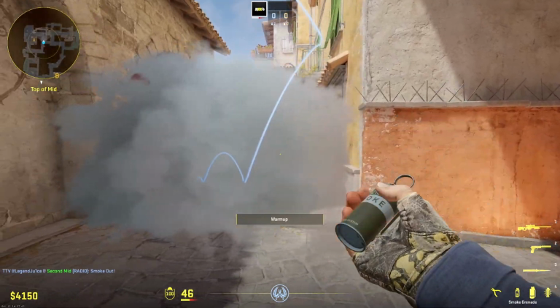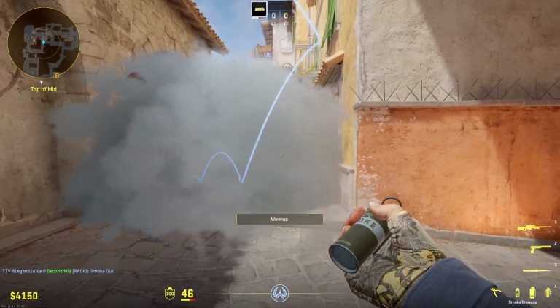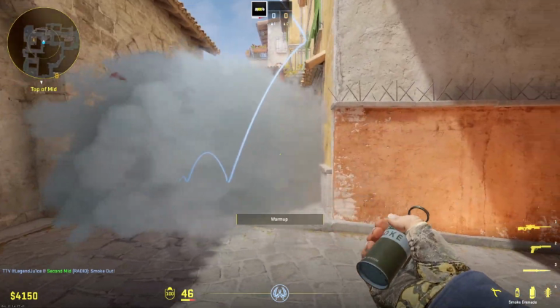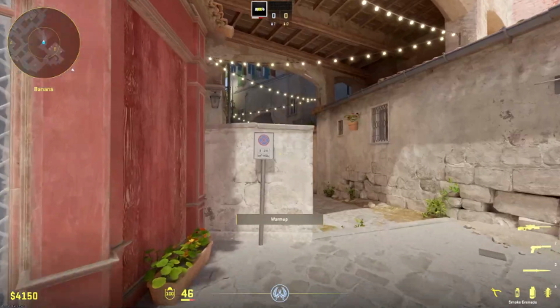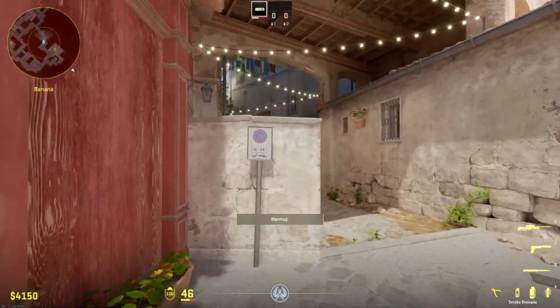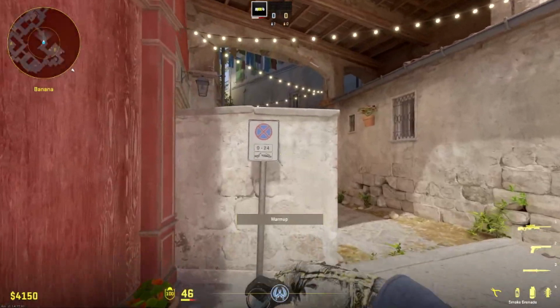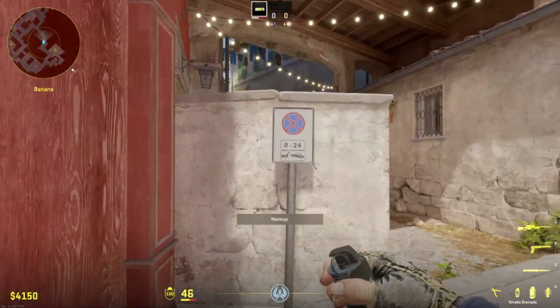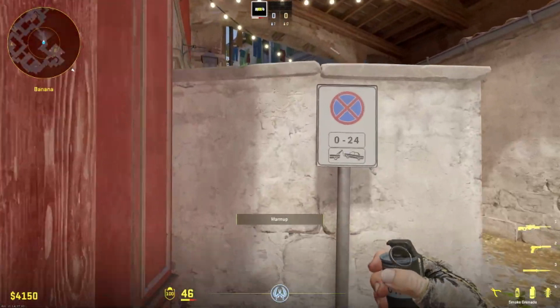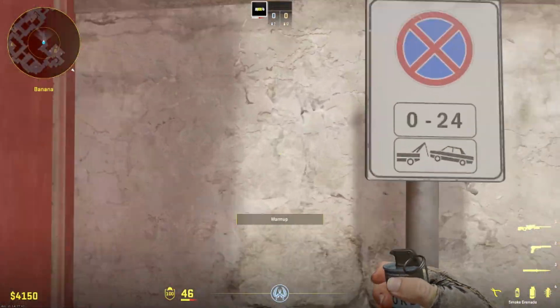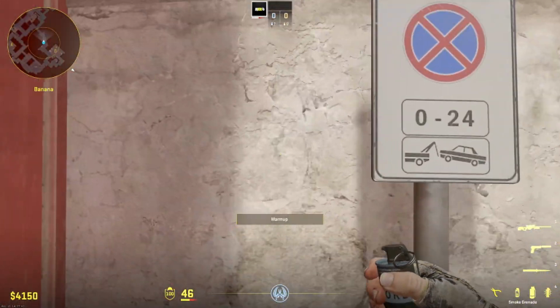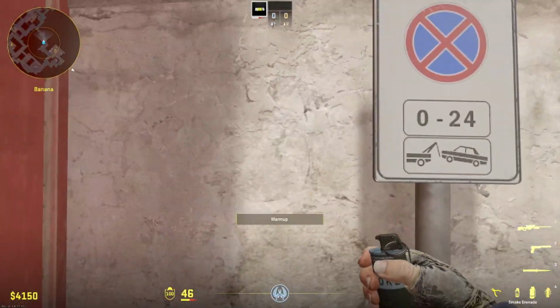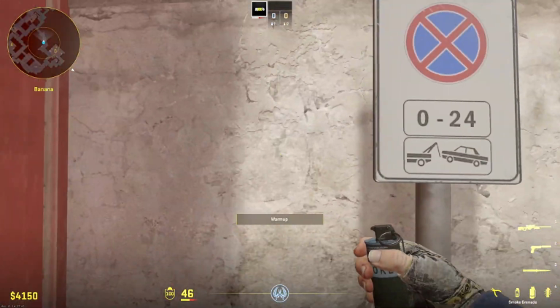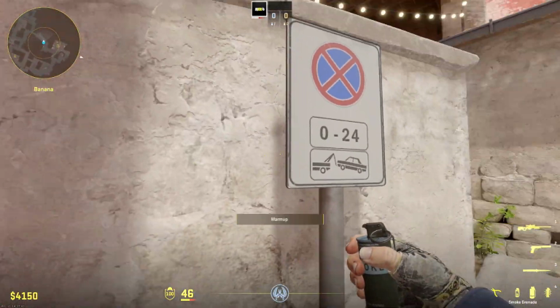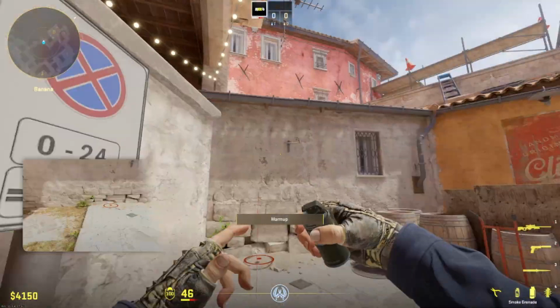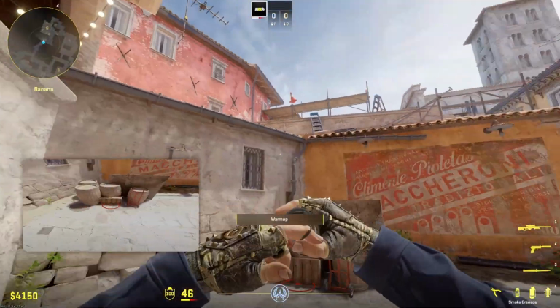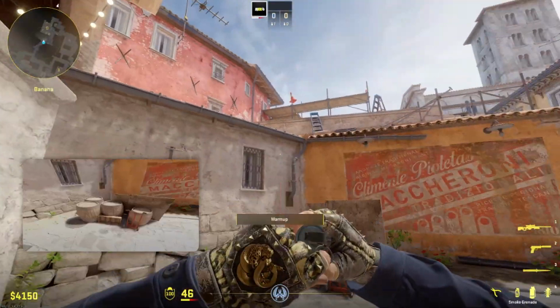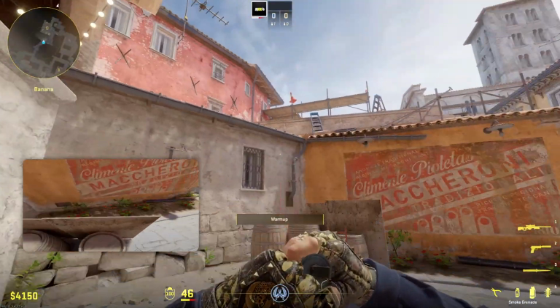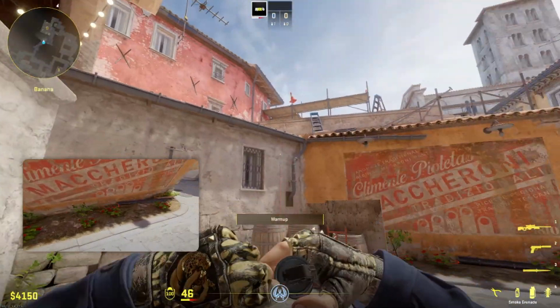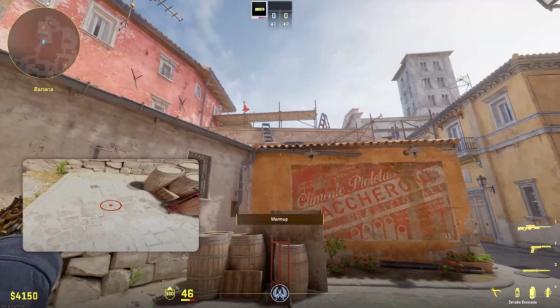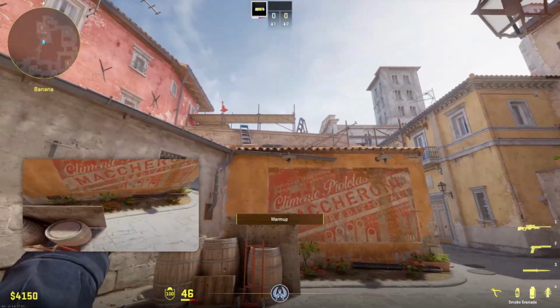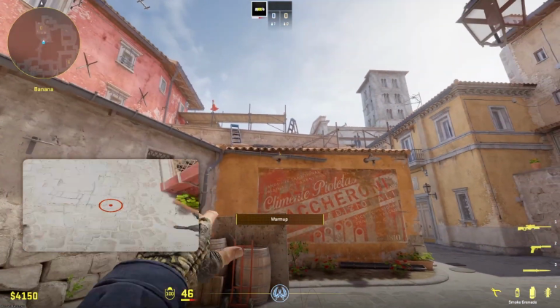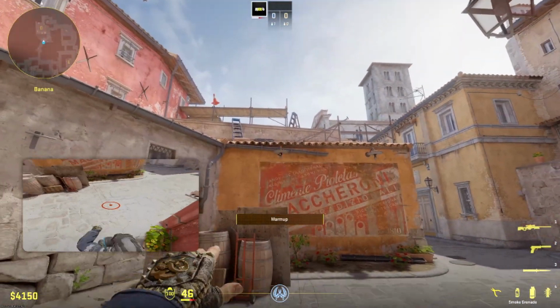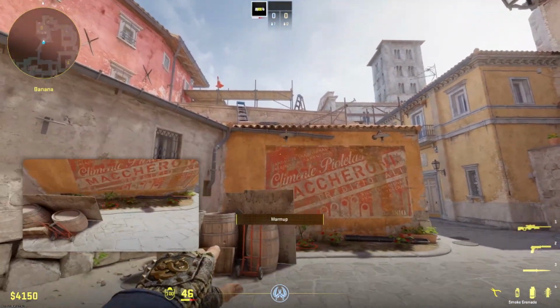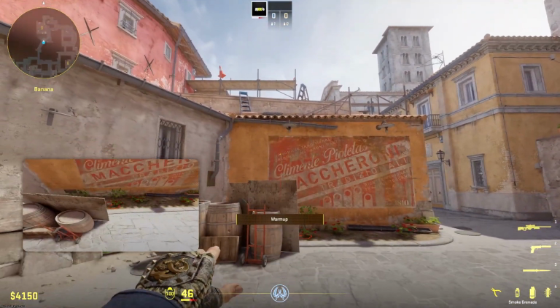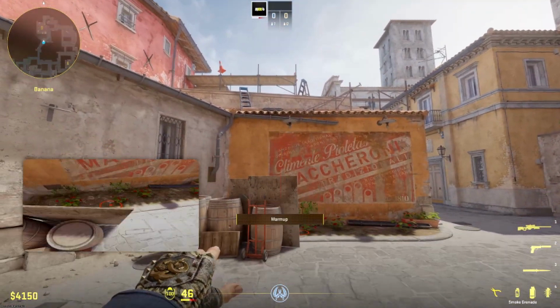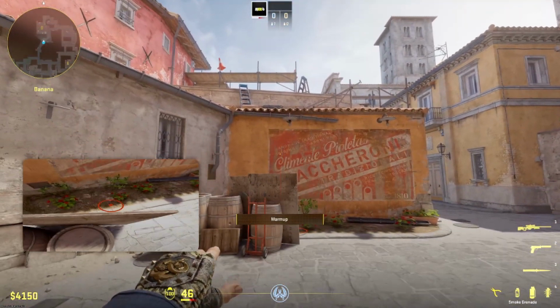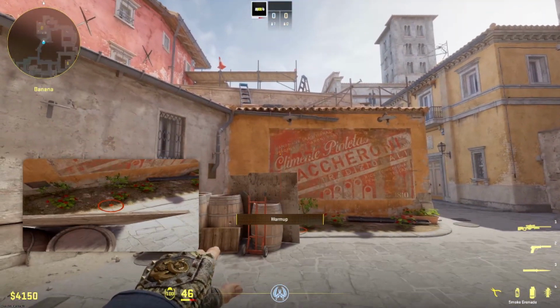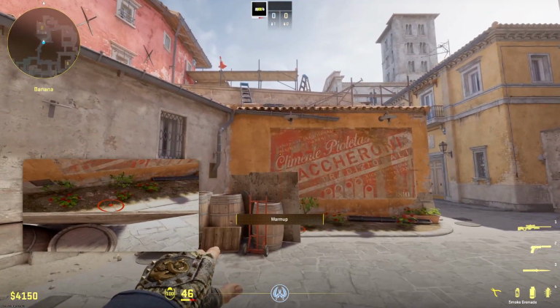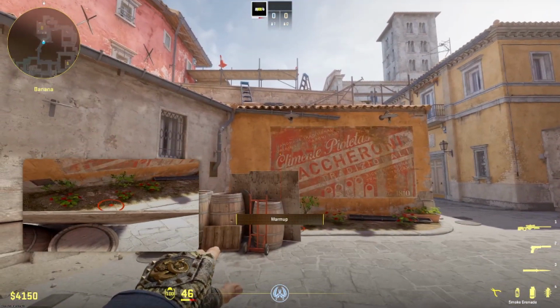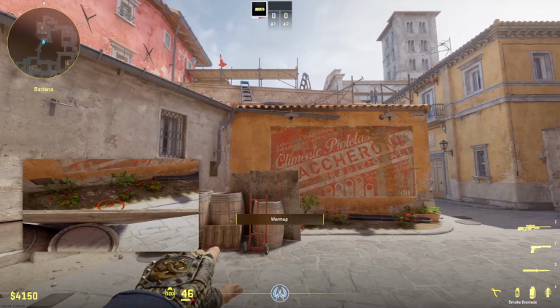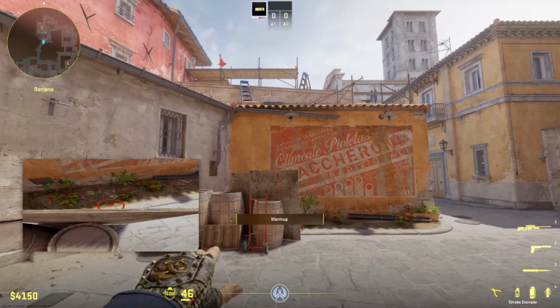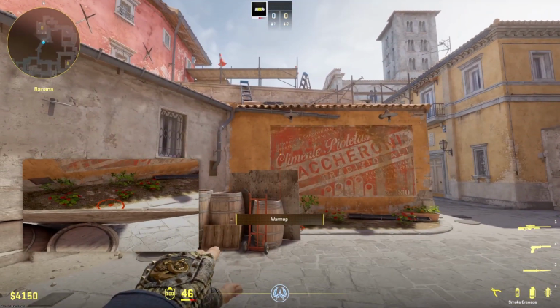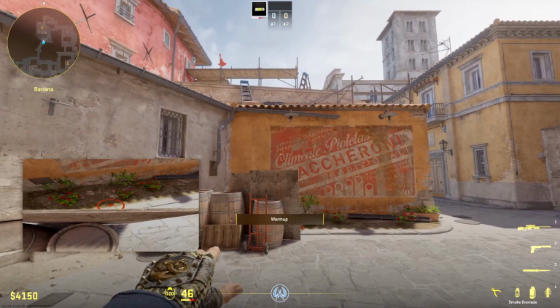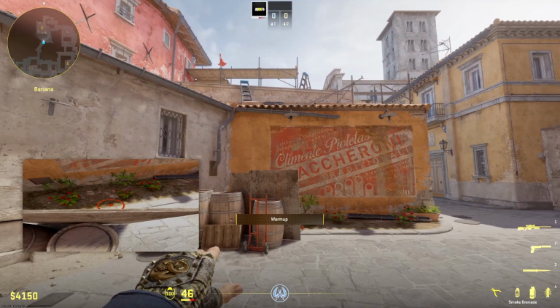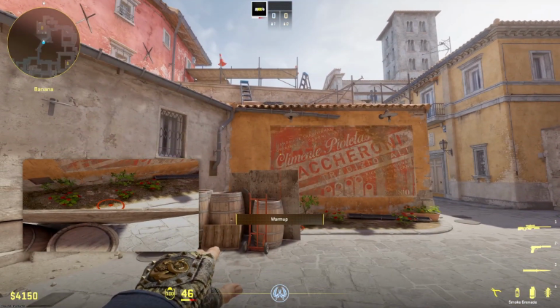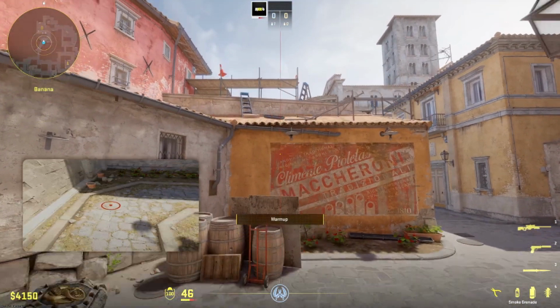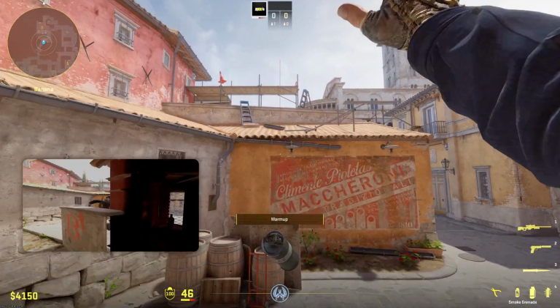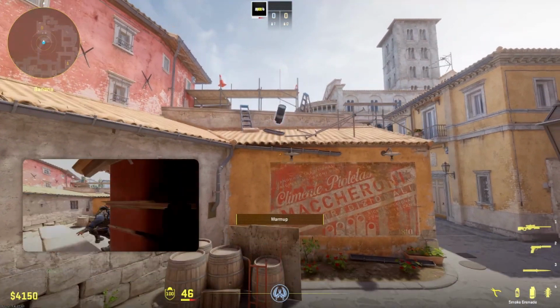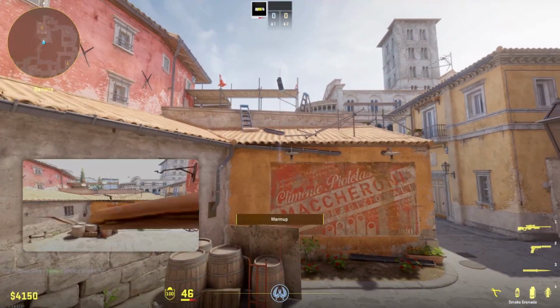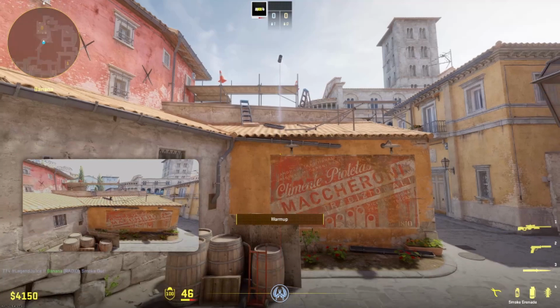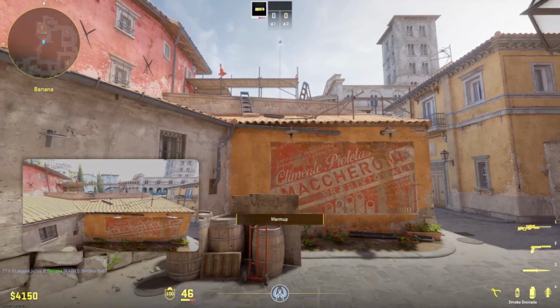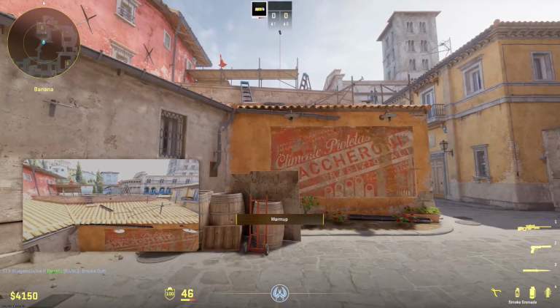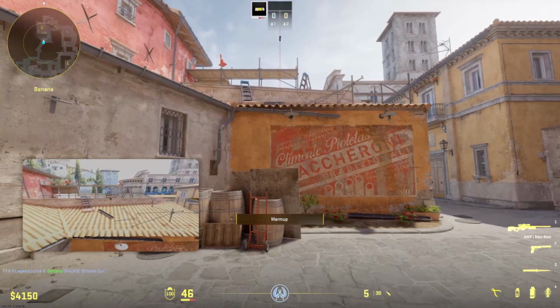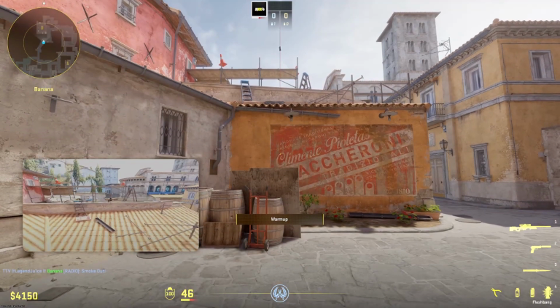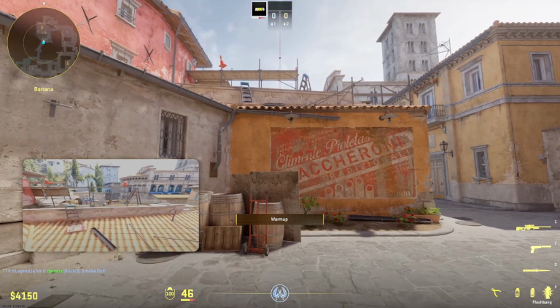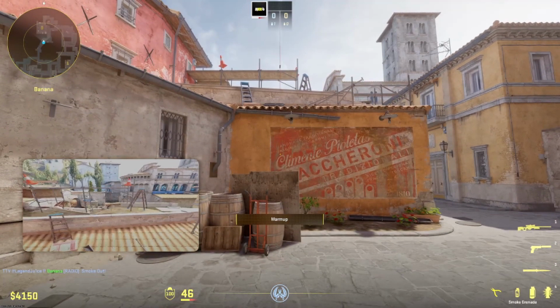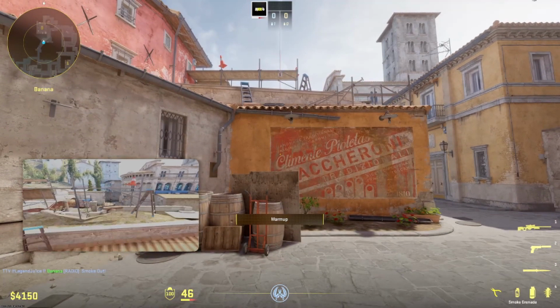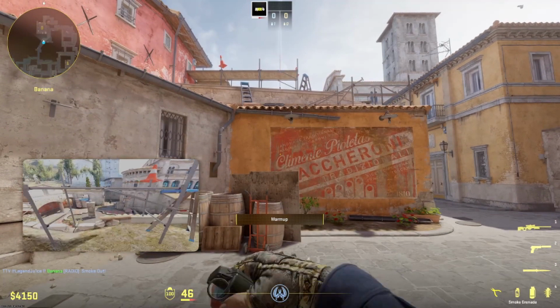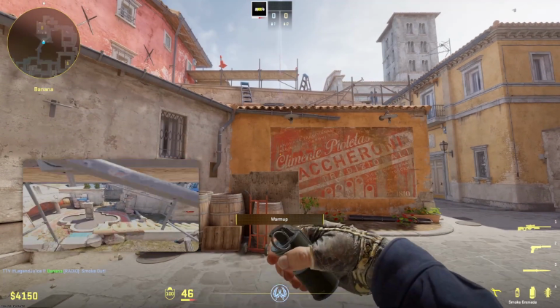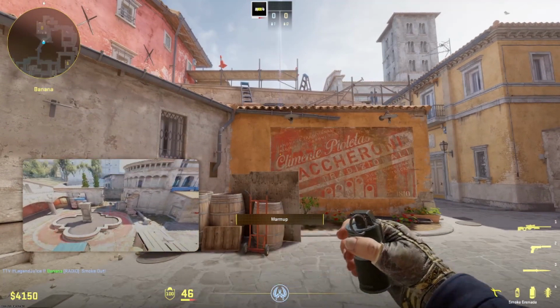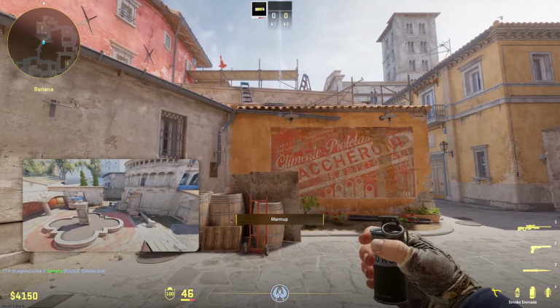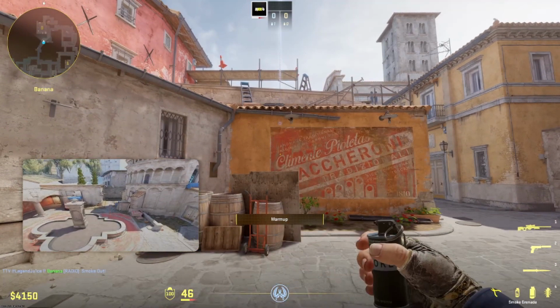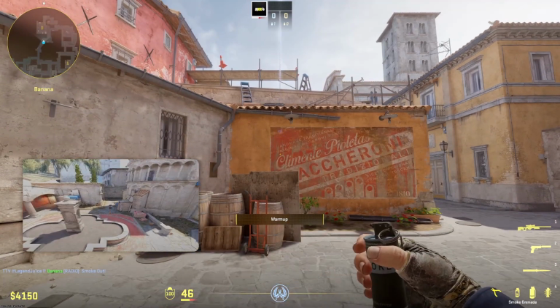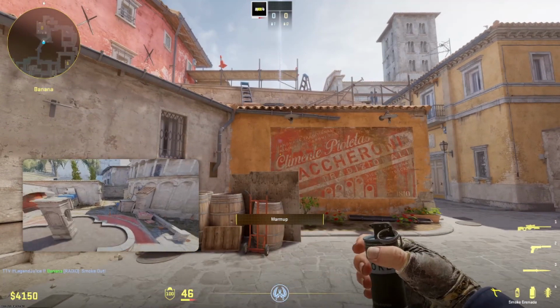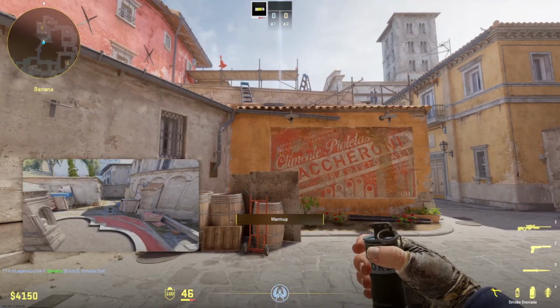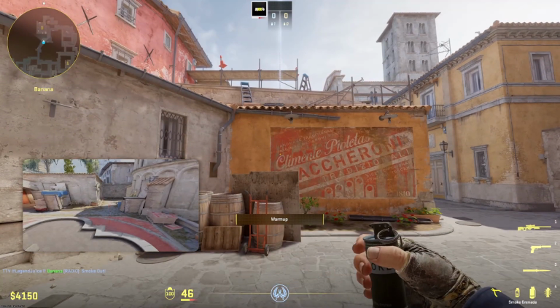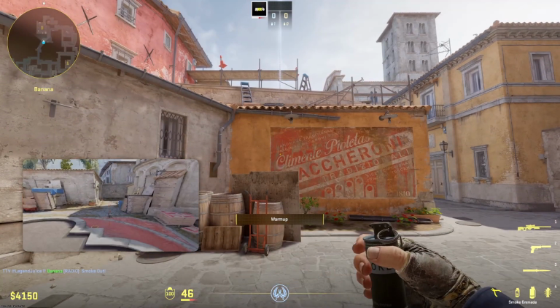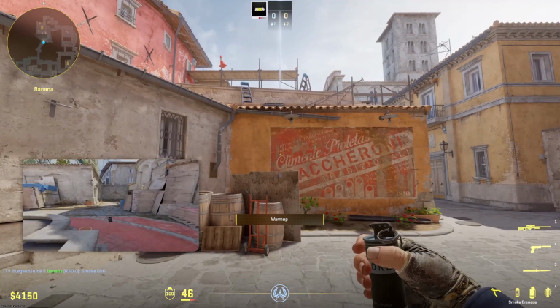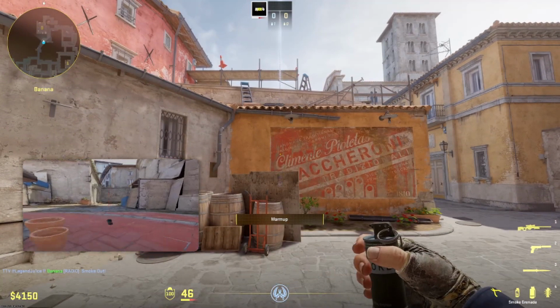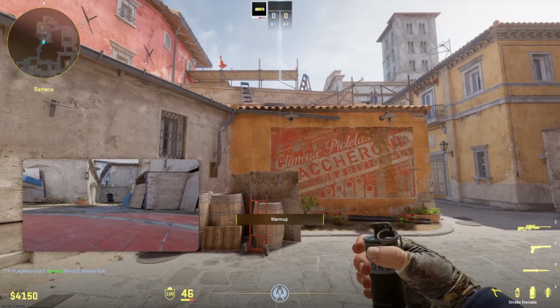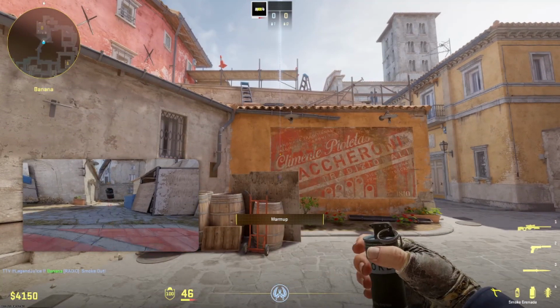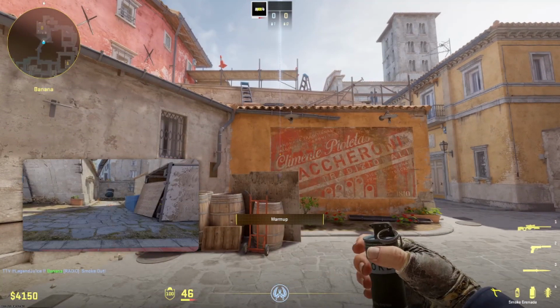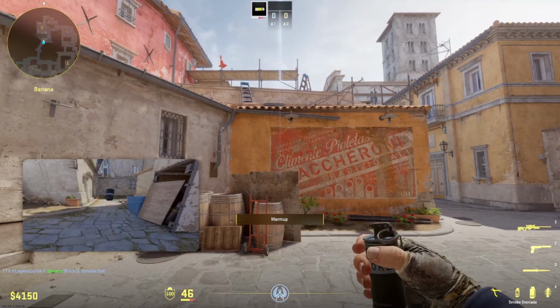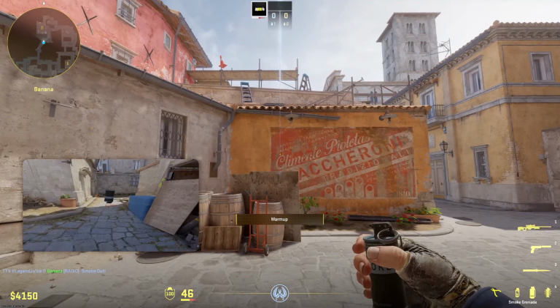And finally, a coffin smoke. What you're going to do: go into this corner, put your crosshair right above the C, double click, jump throw — it'll land perfect.